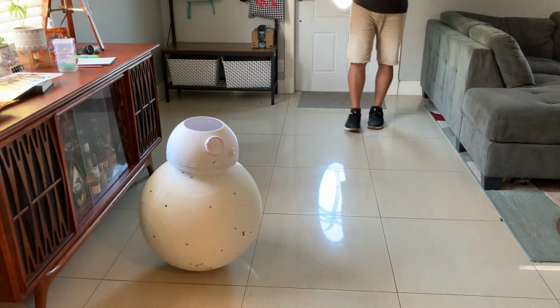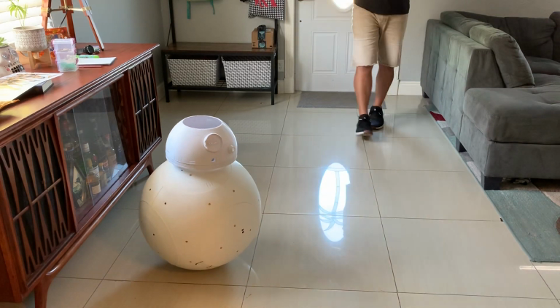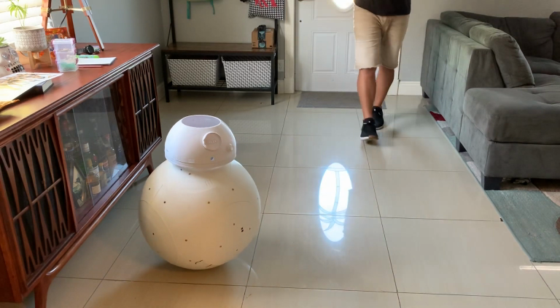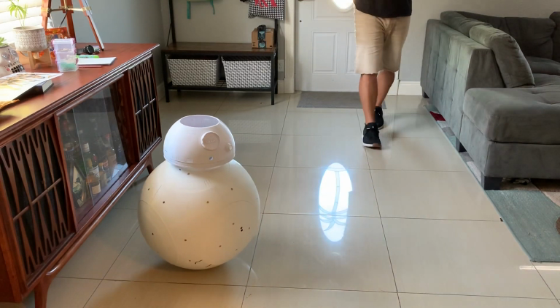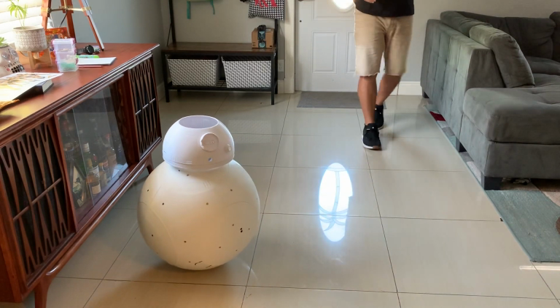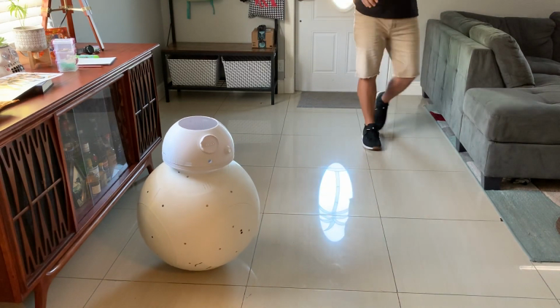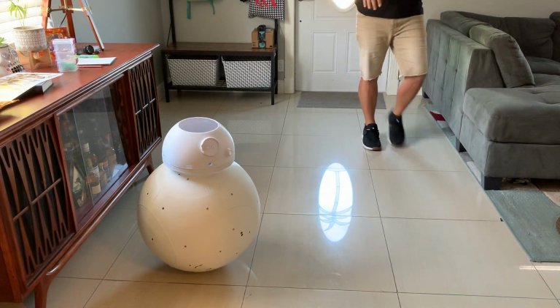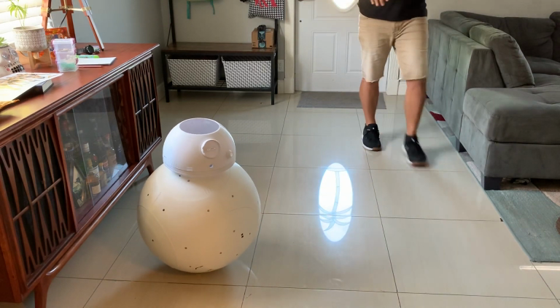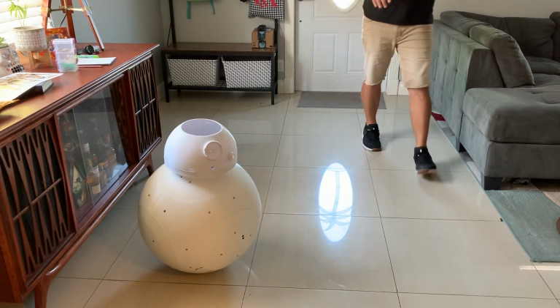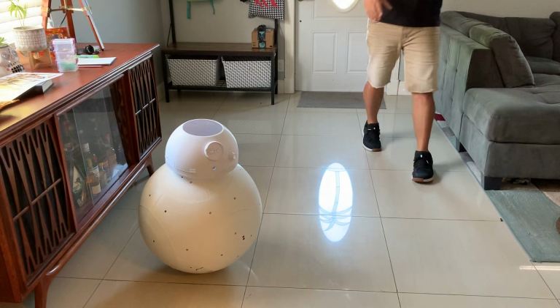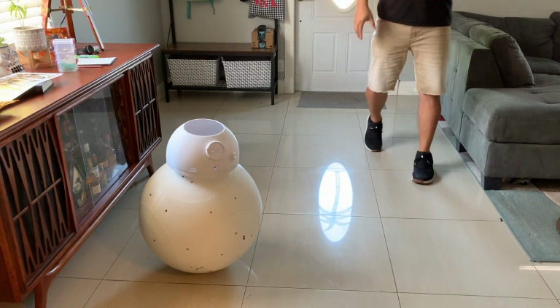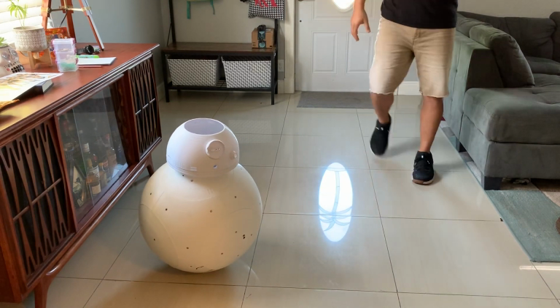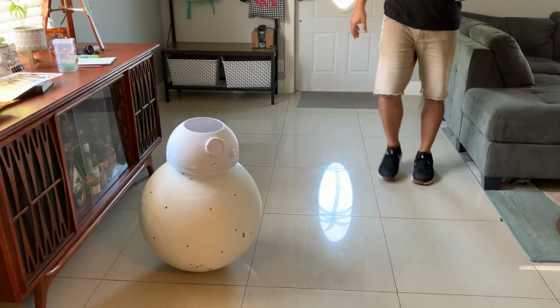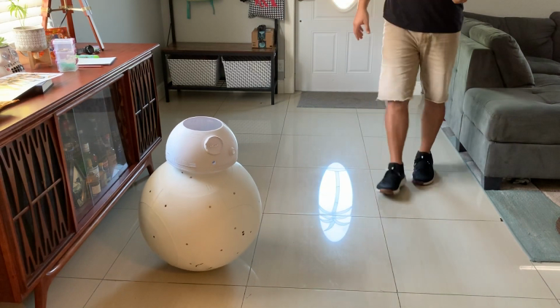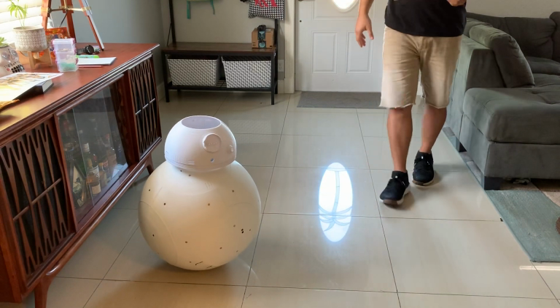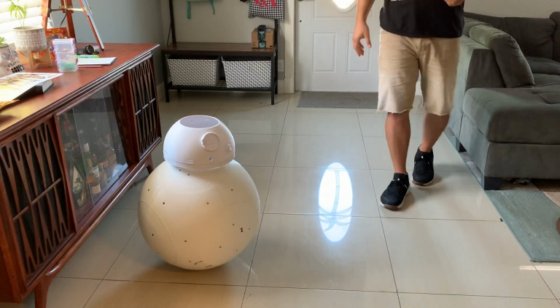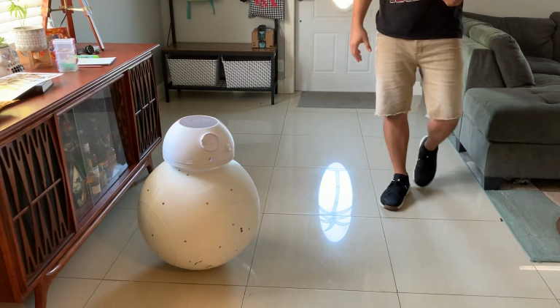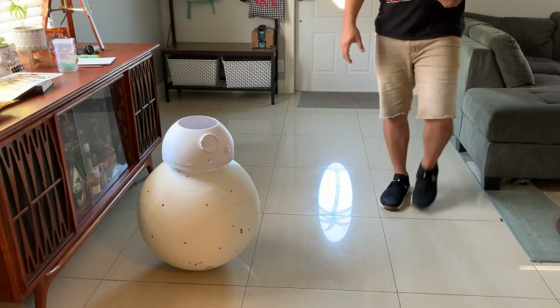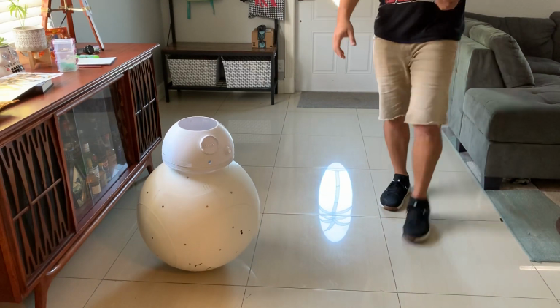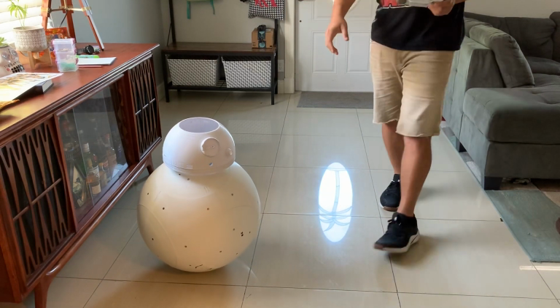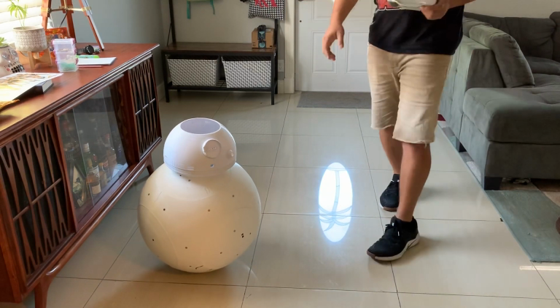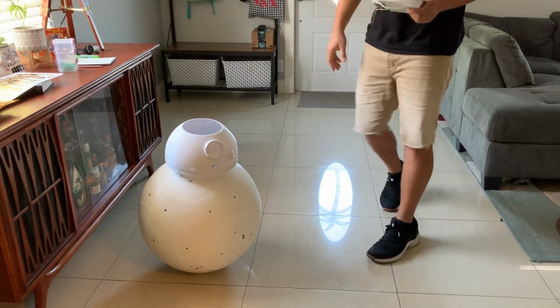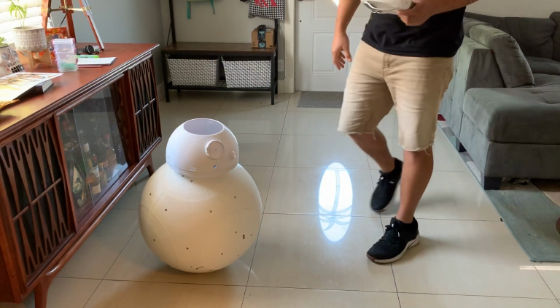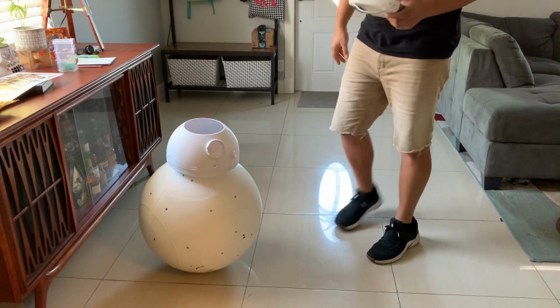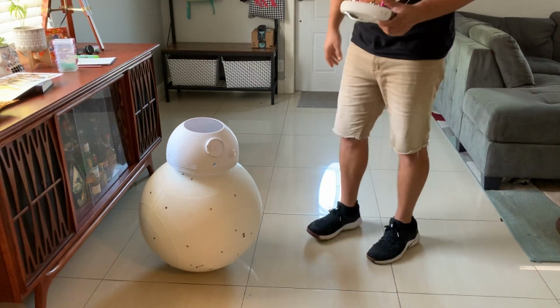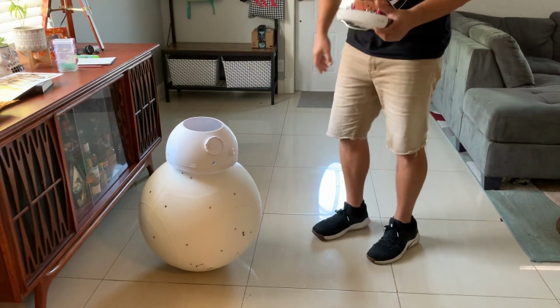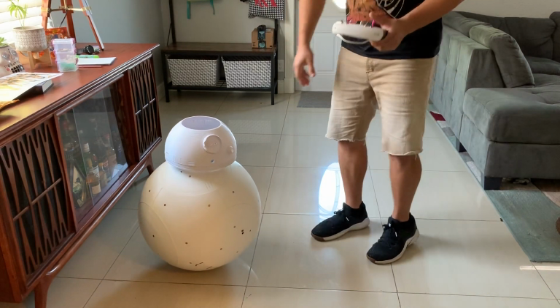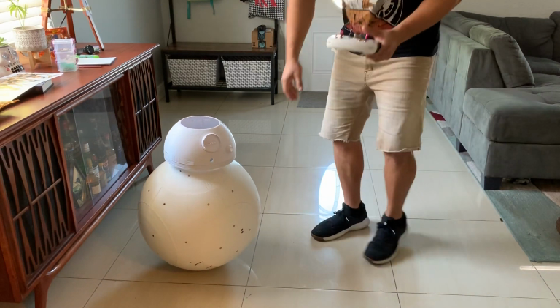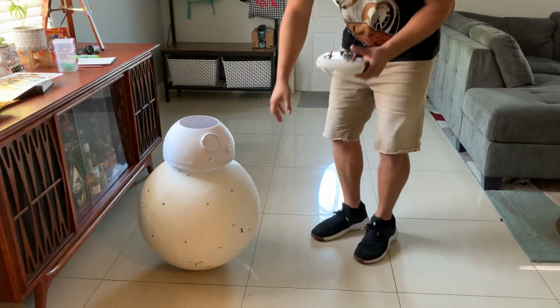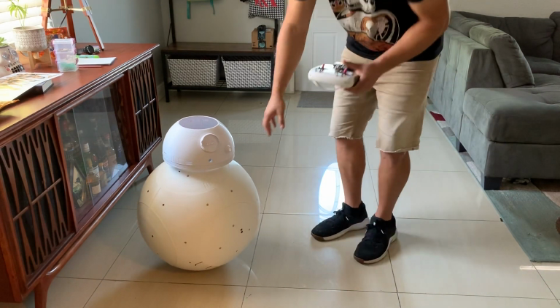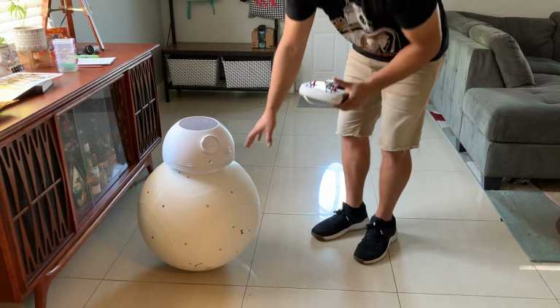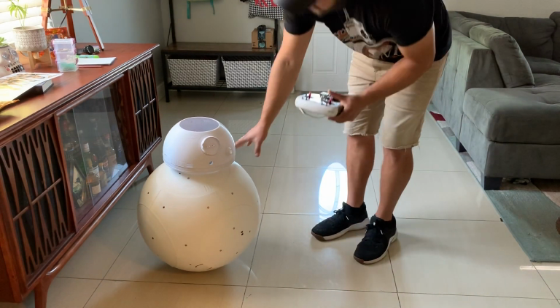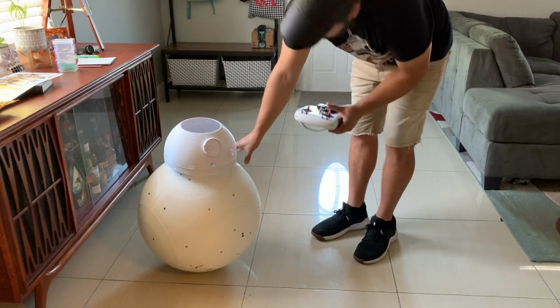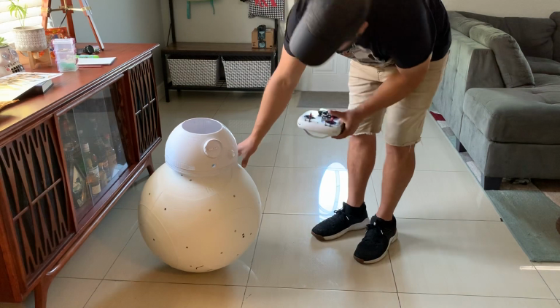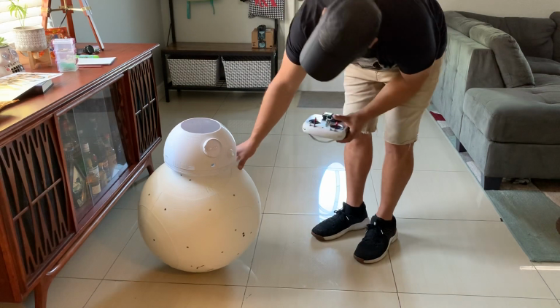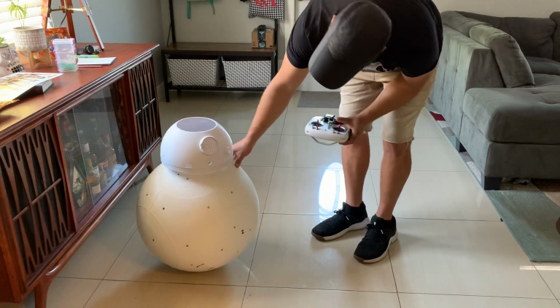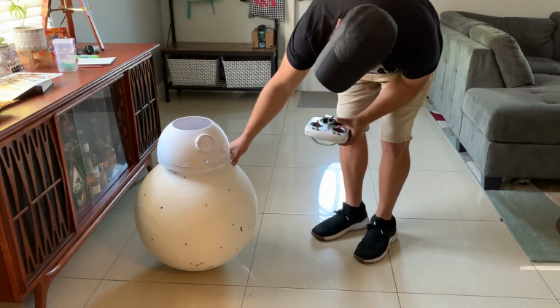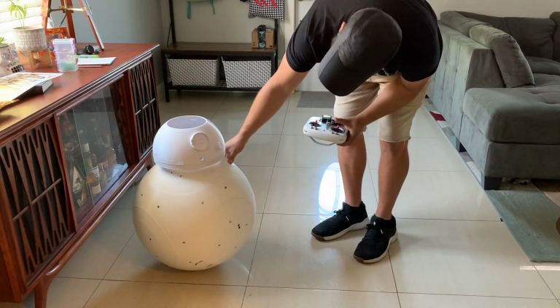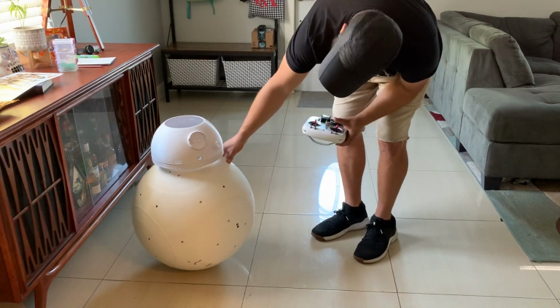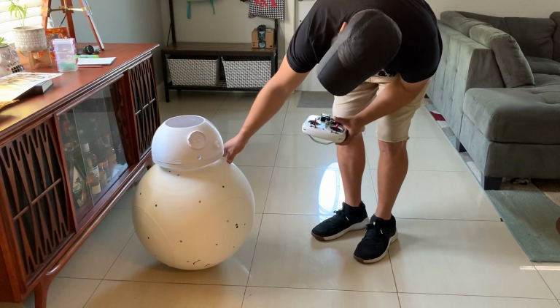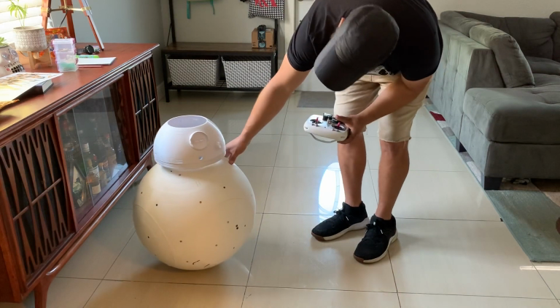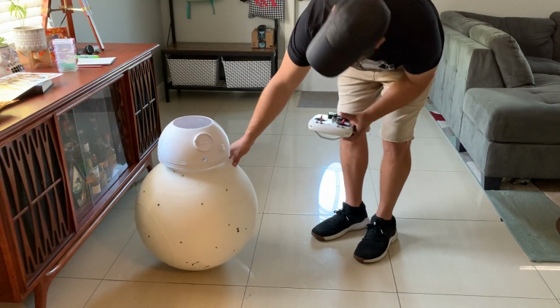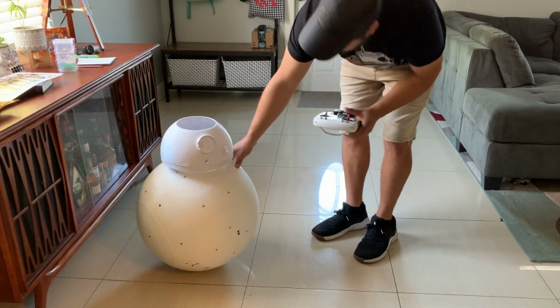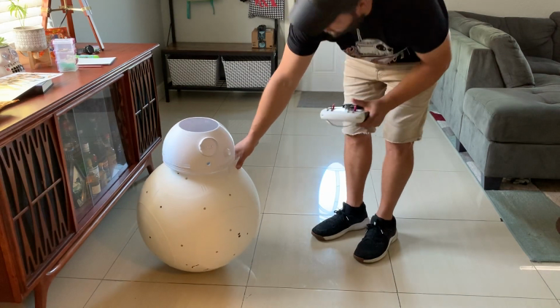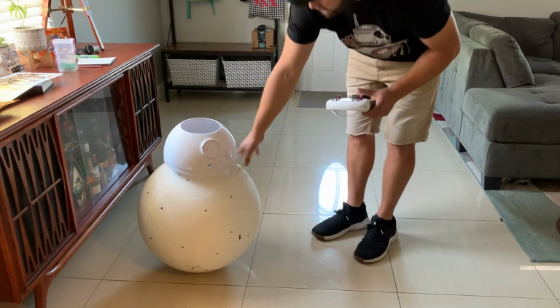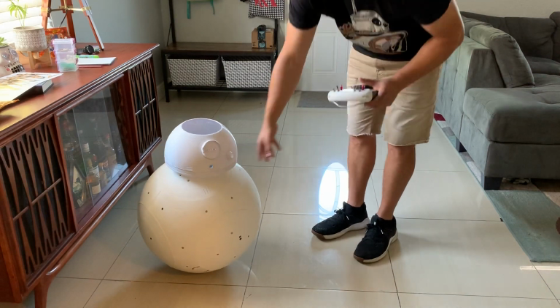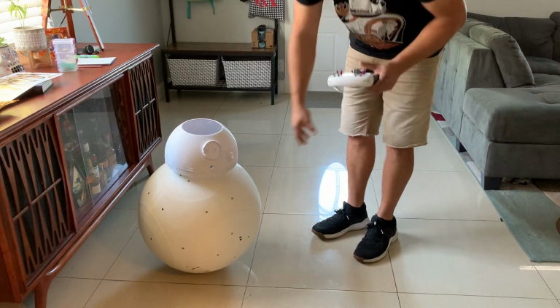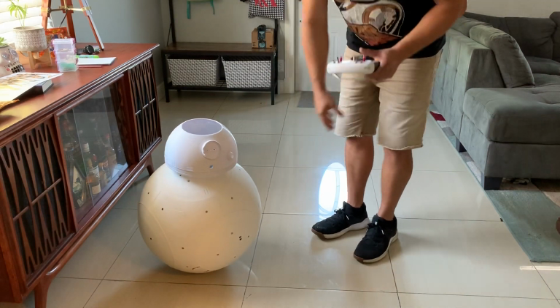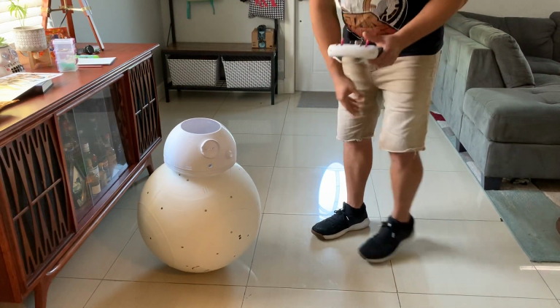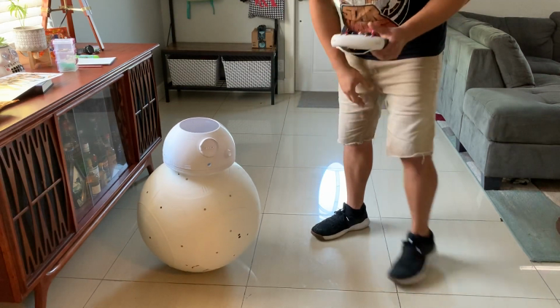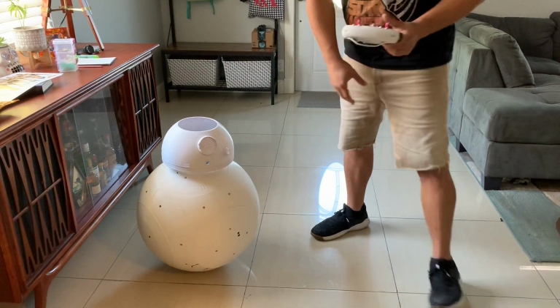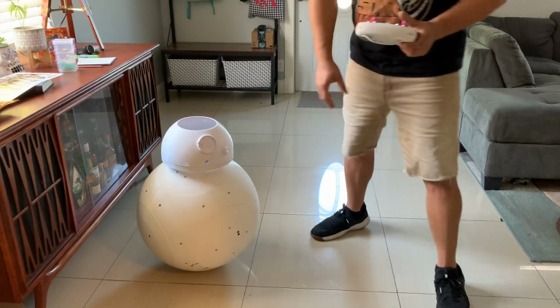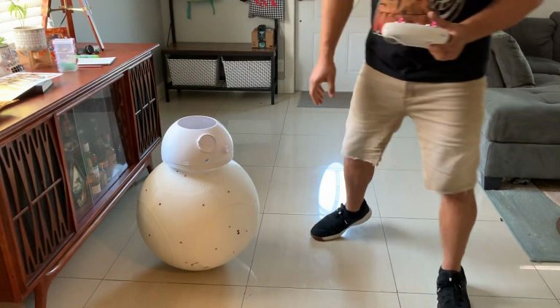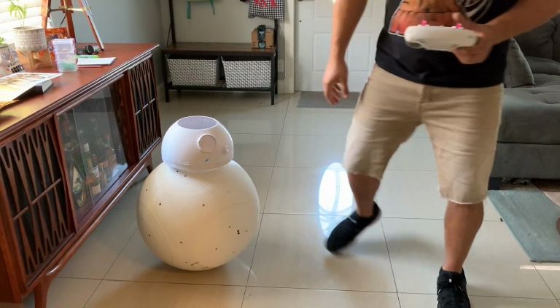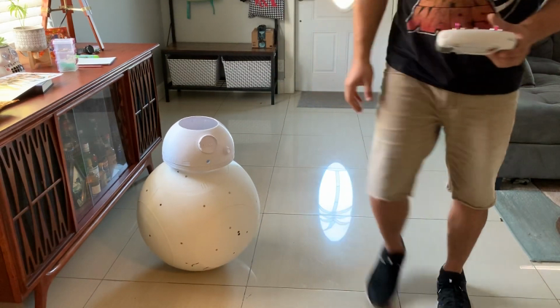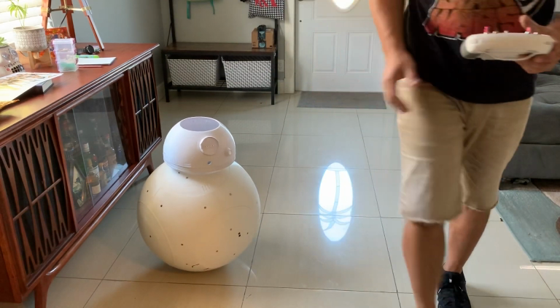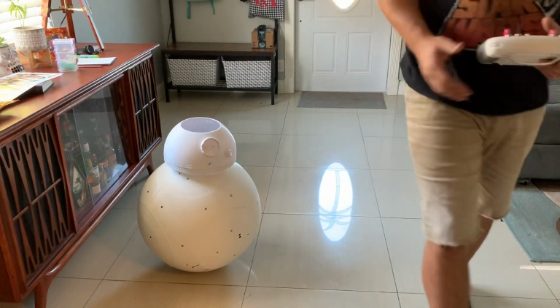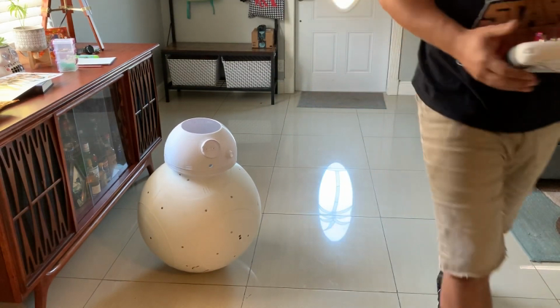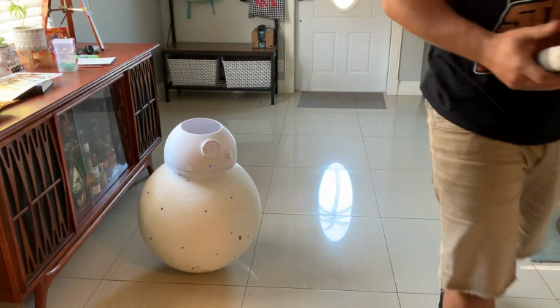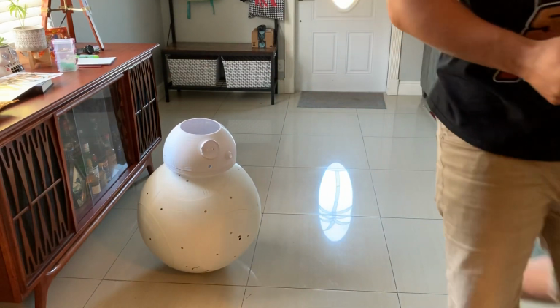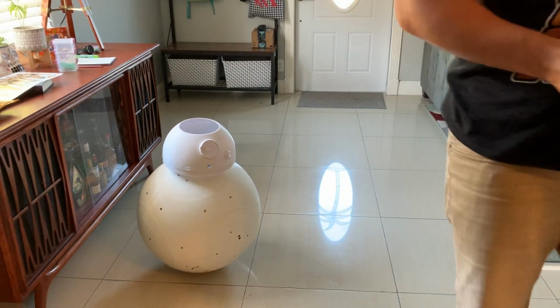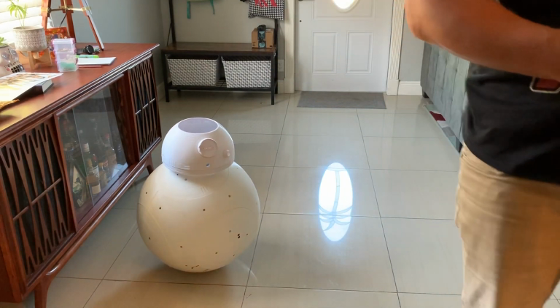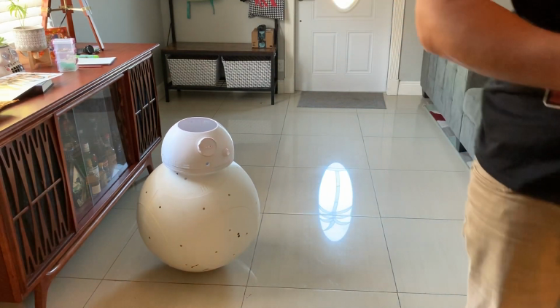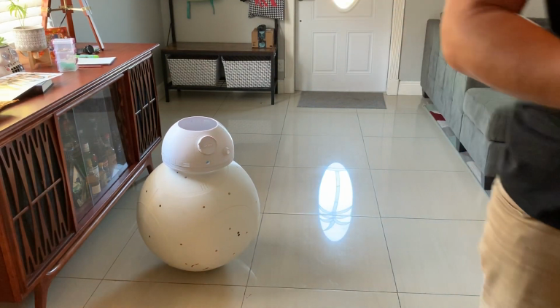I'm happy with it. There's still more fine-tuning to be done, but it's looking promising so far.